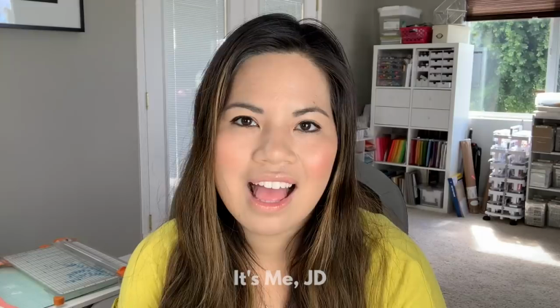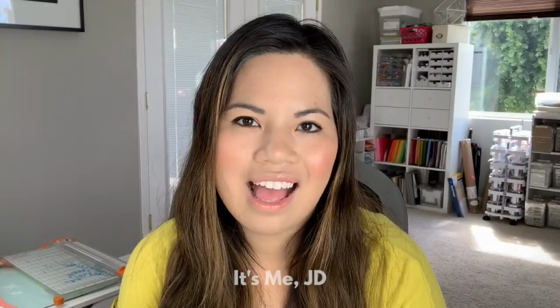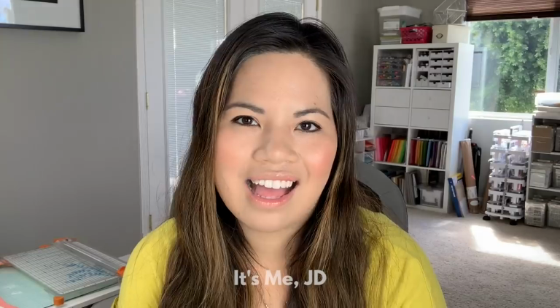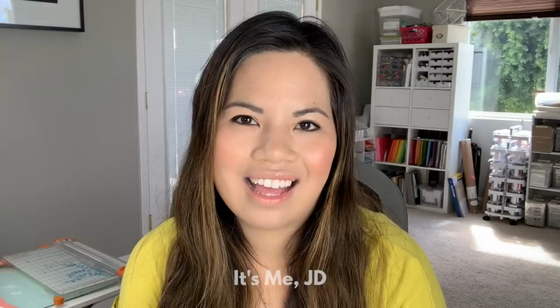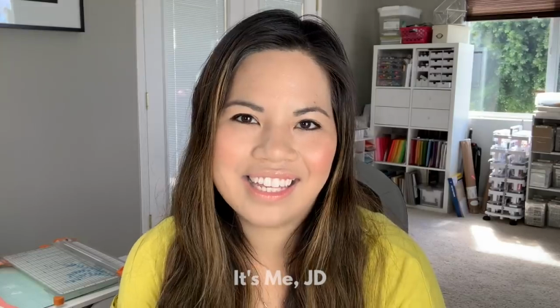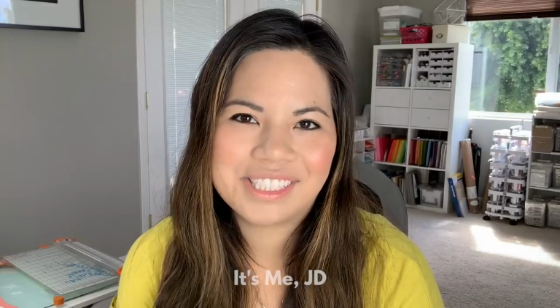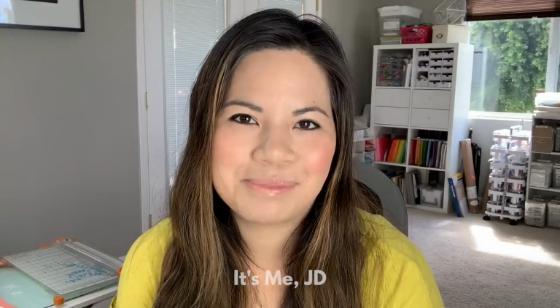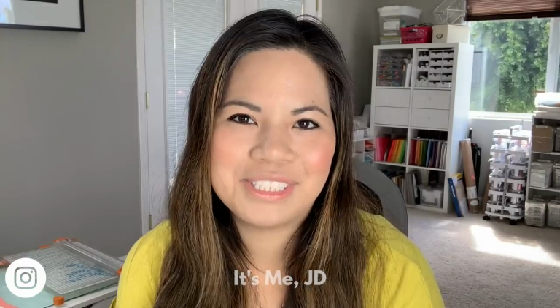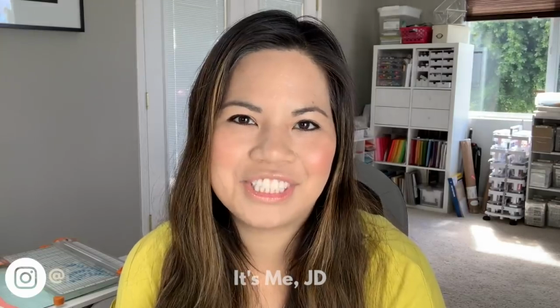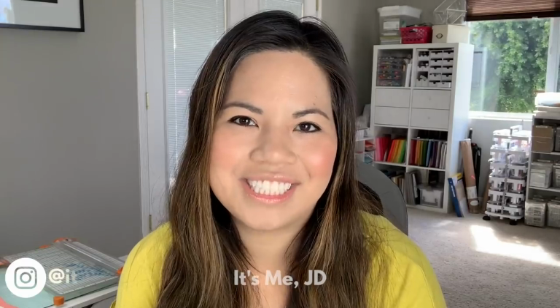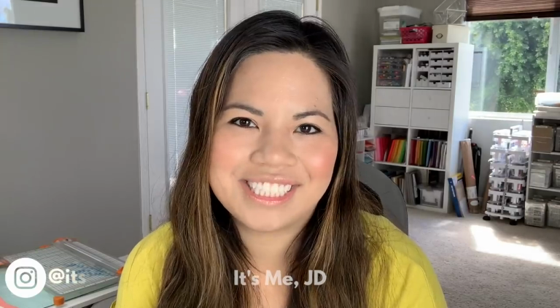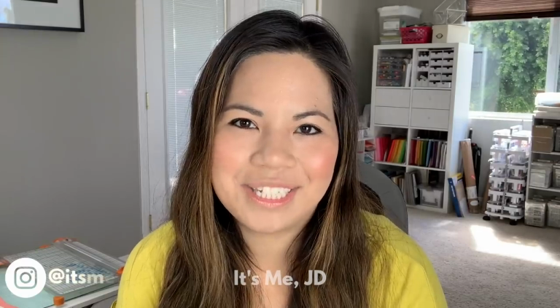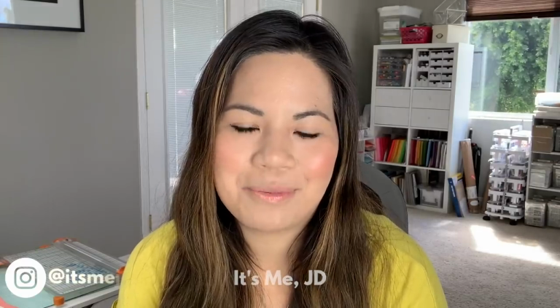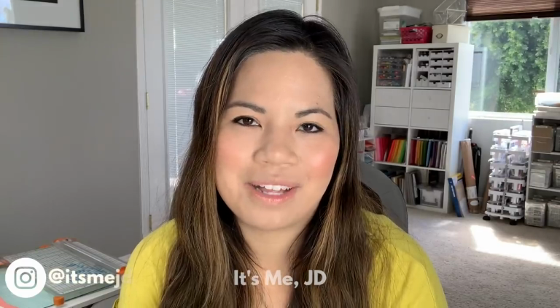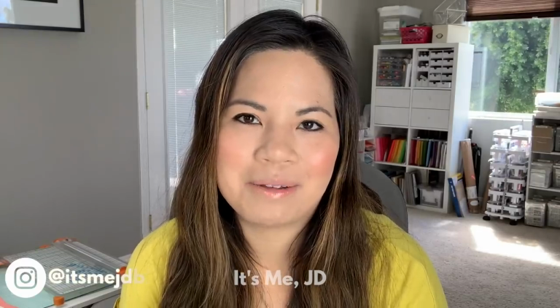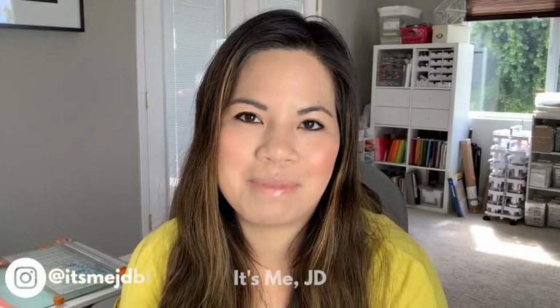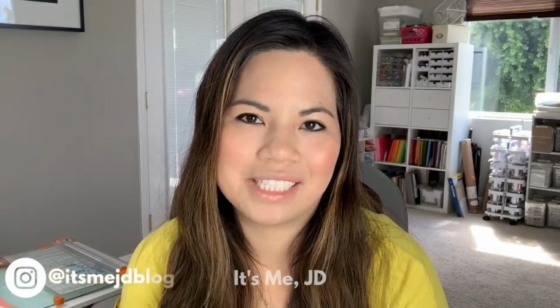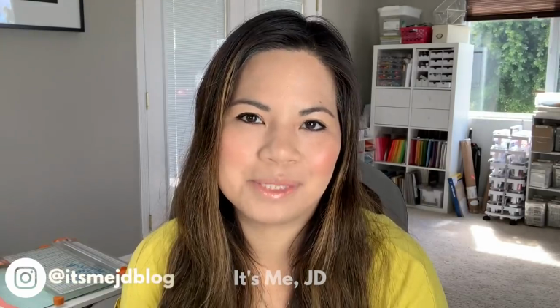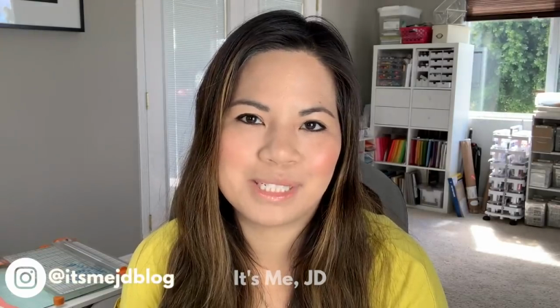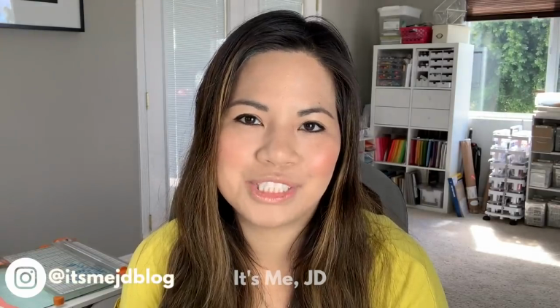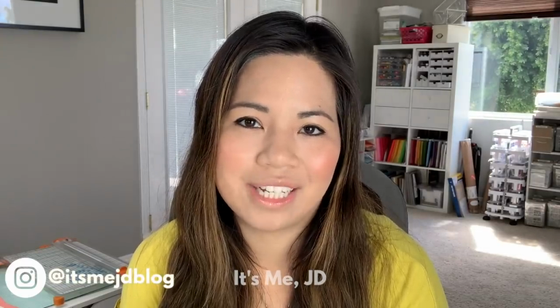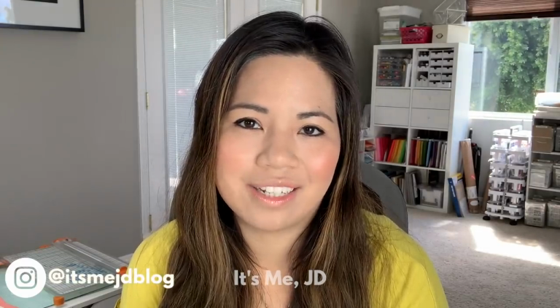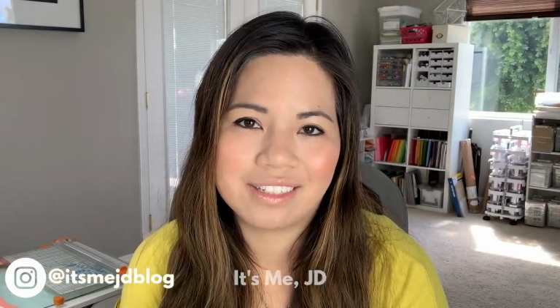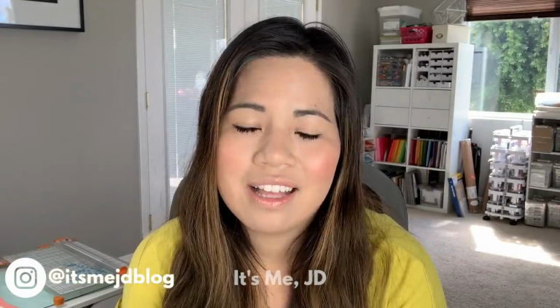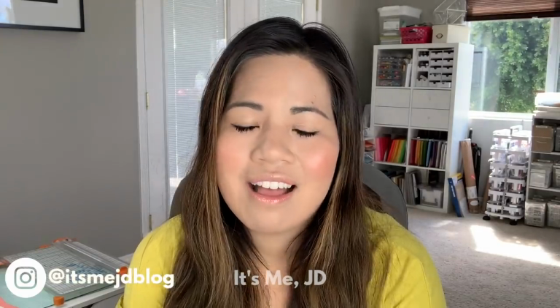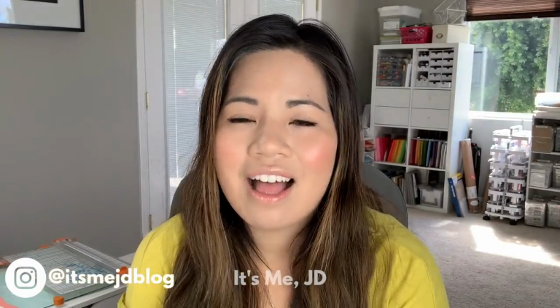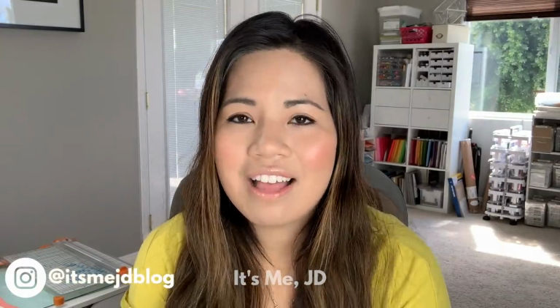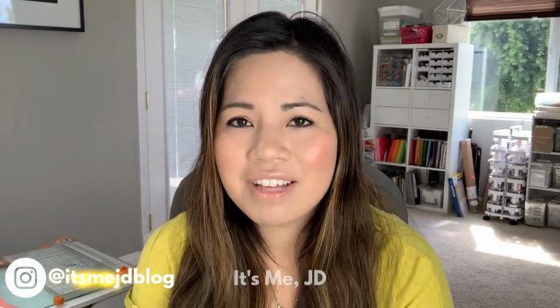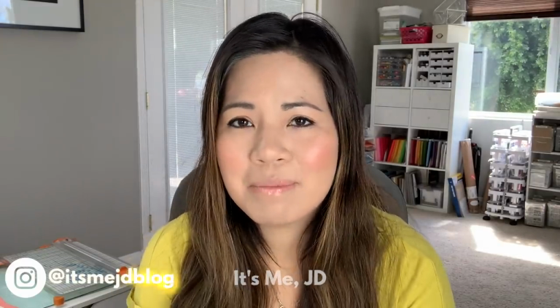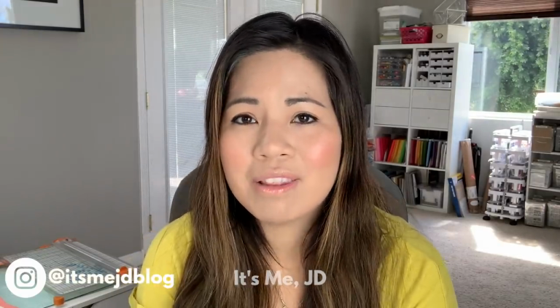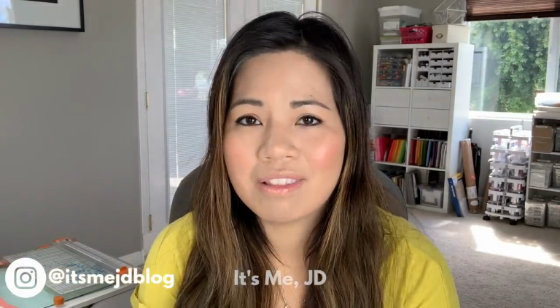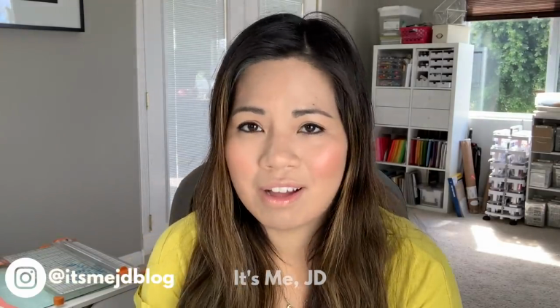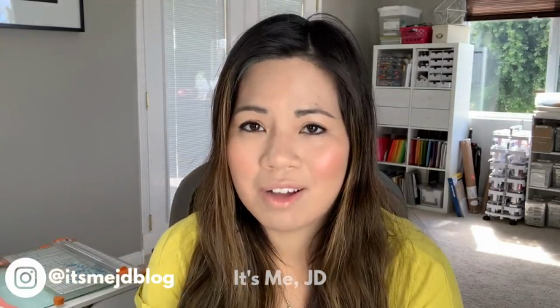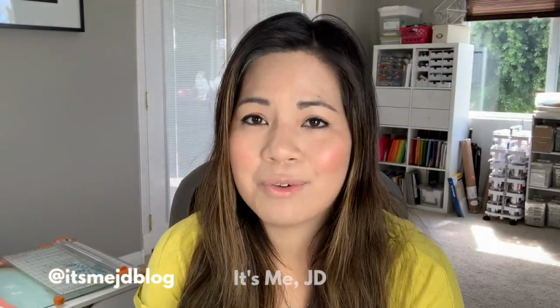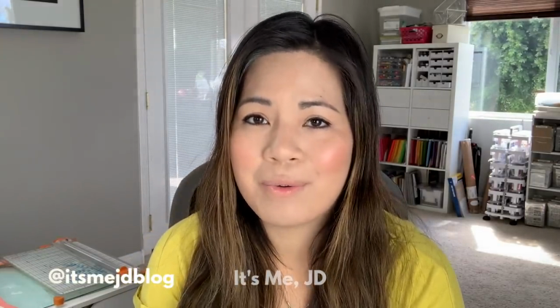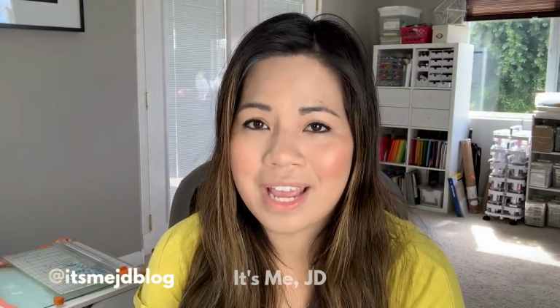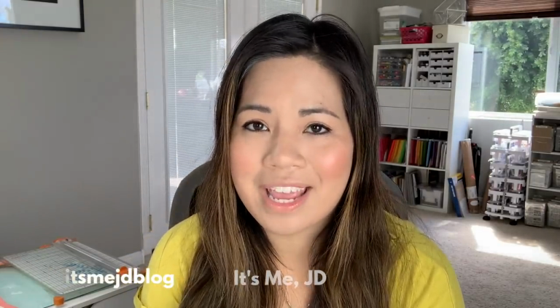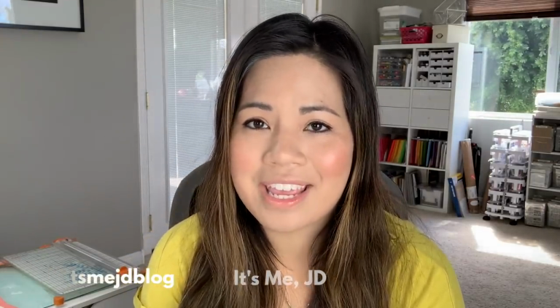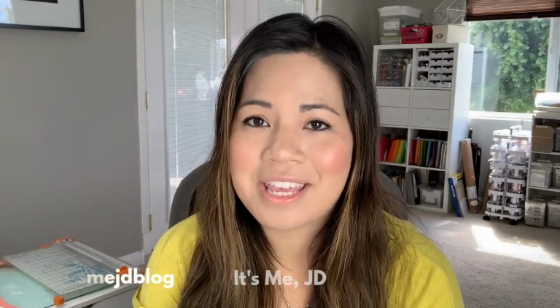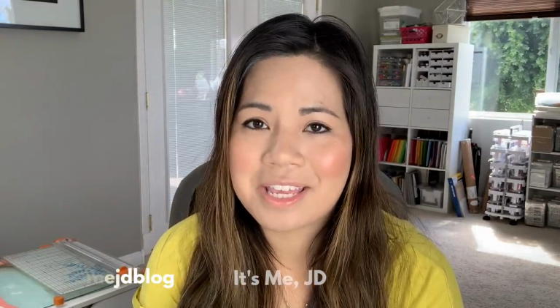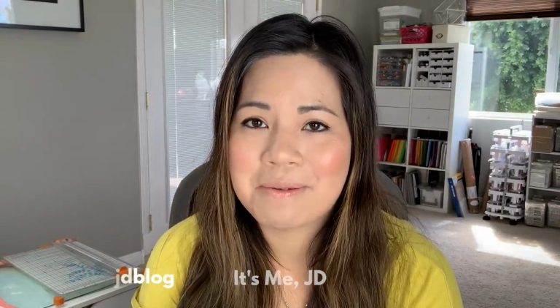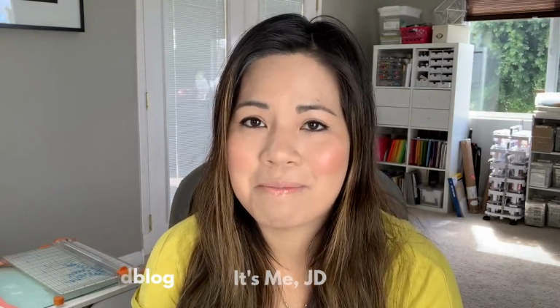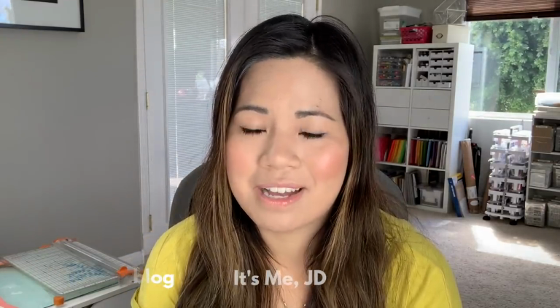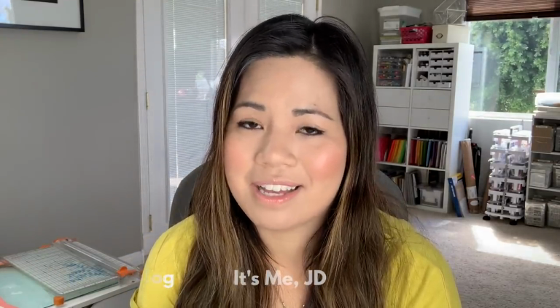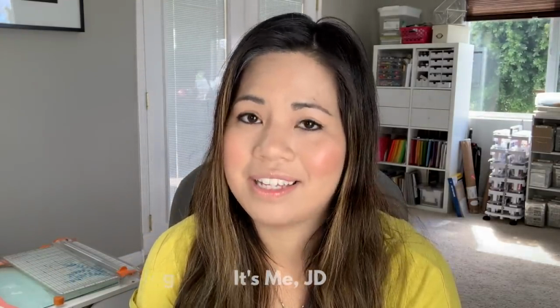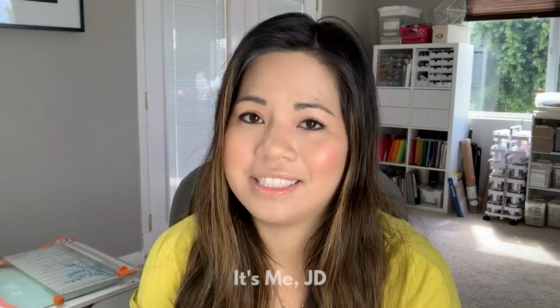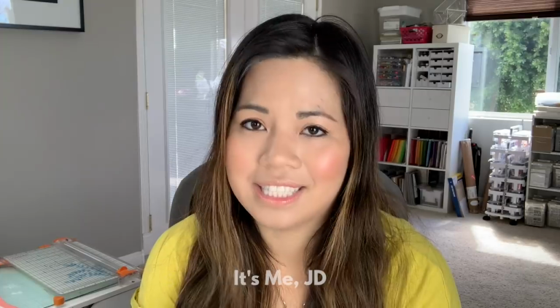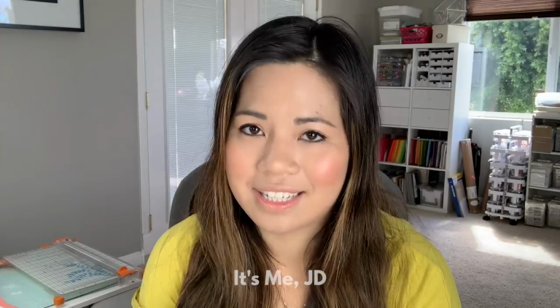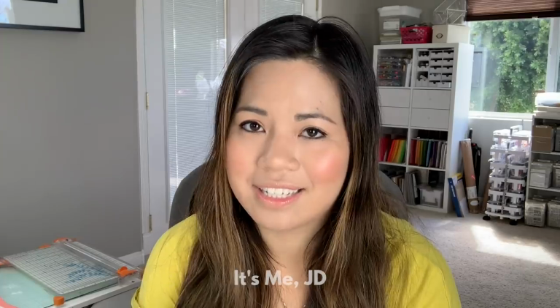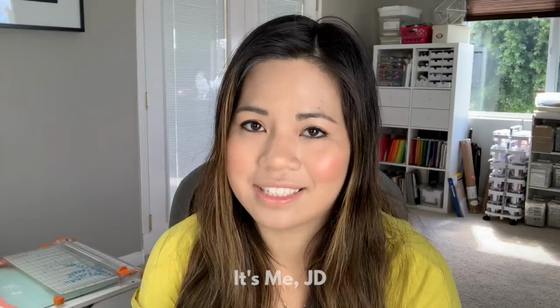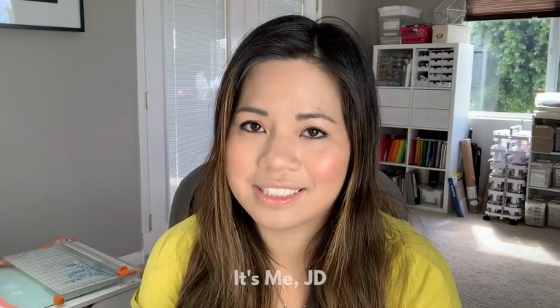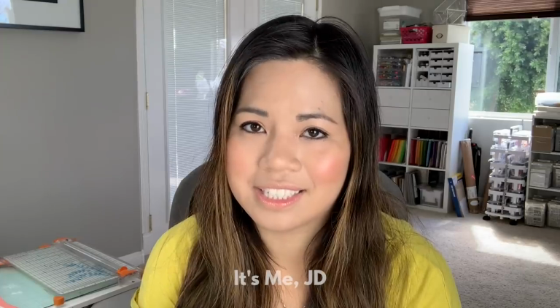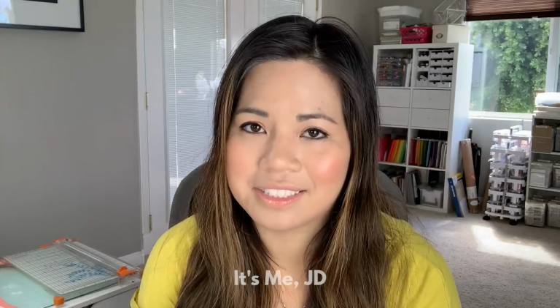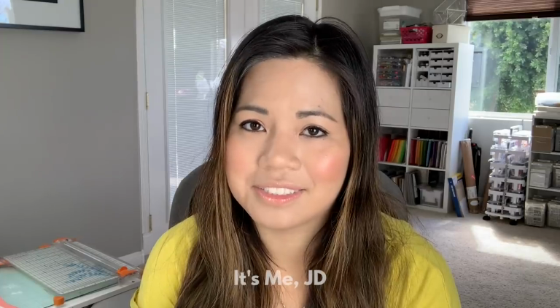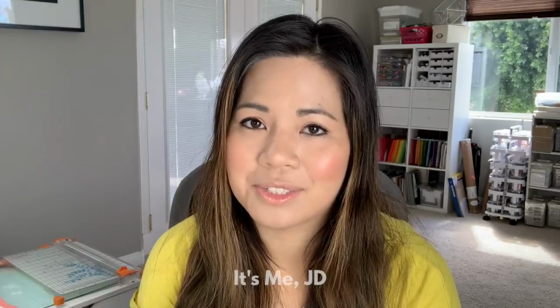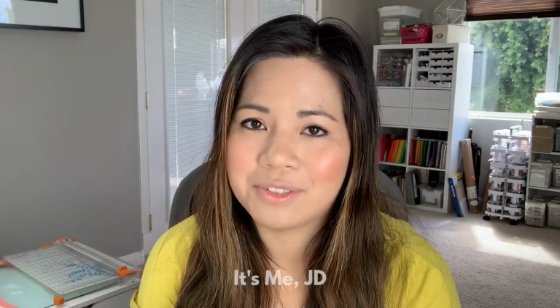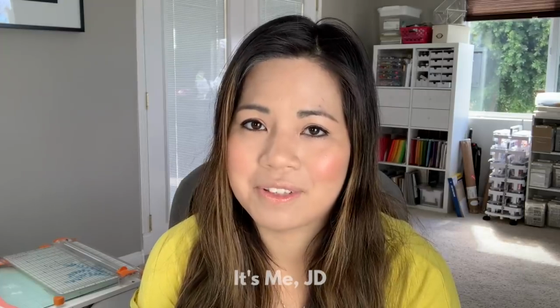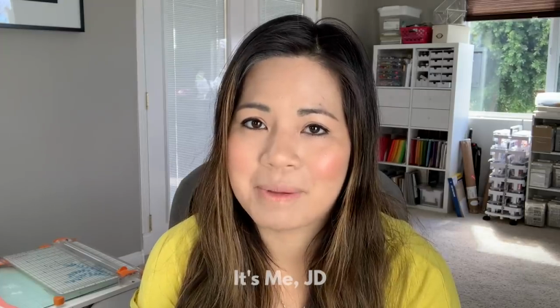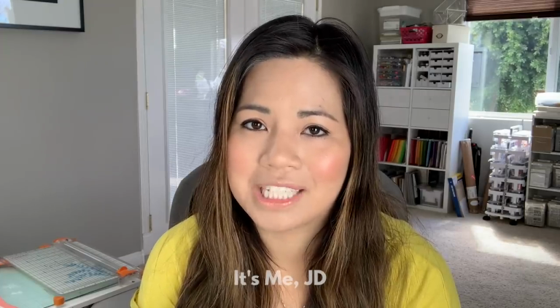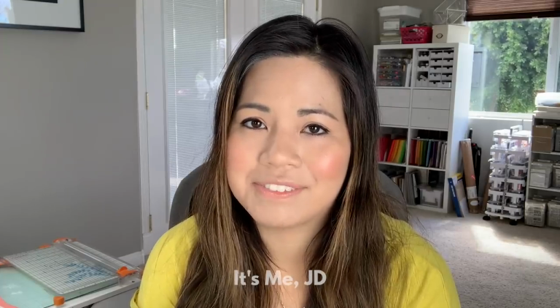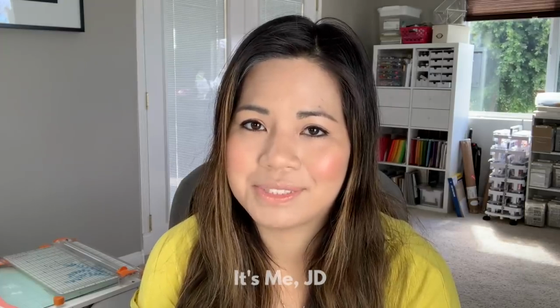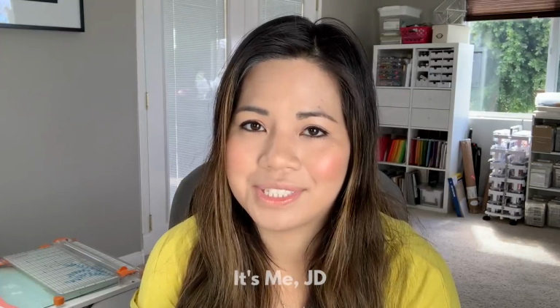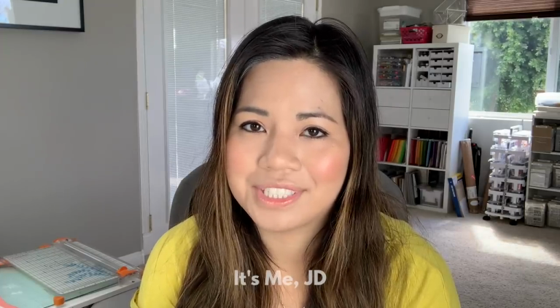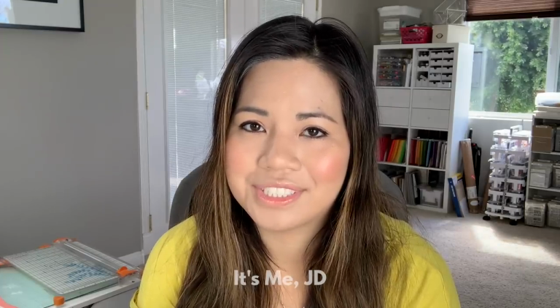Hi, it's me JD and welcome back to my channel. I've come a long way in my die cutting skills over the past few years.